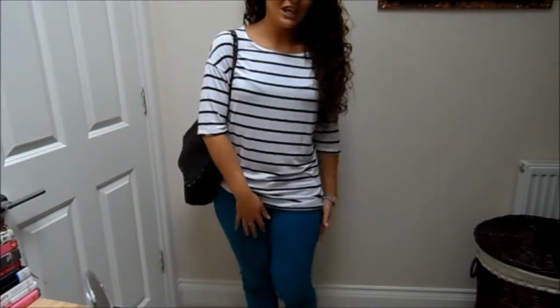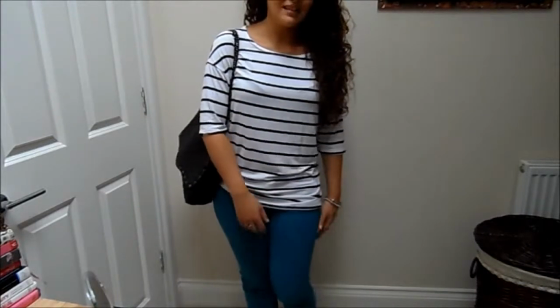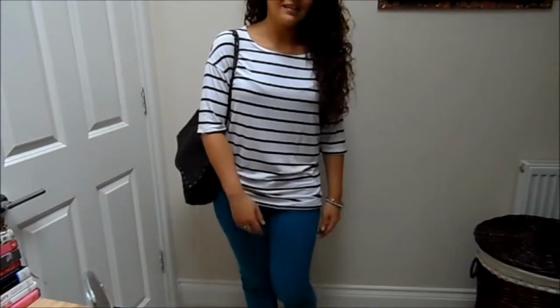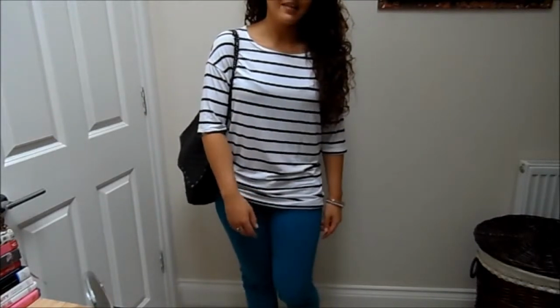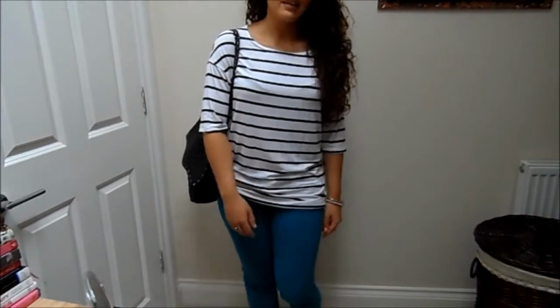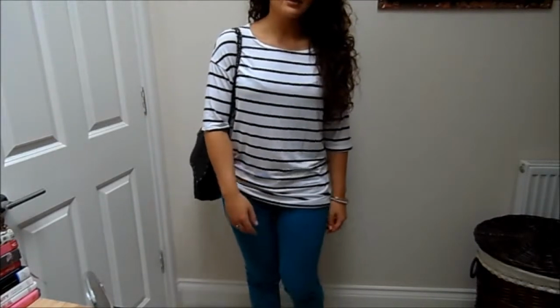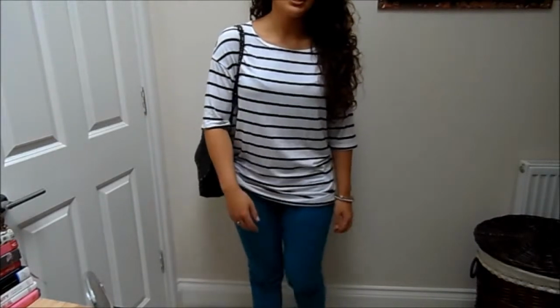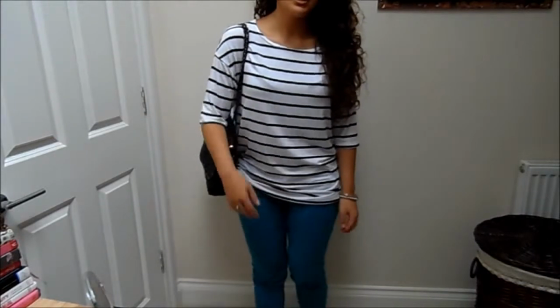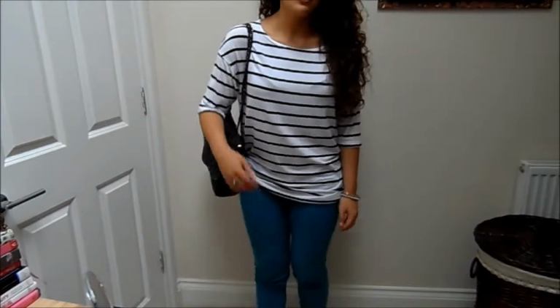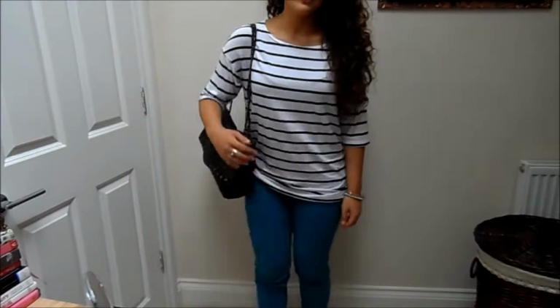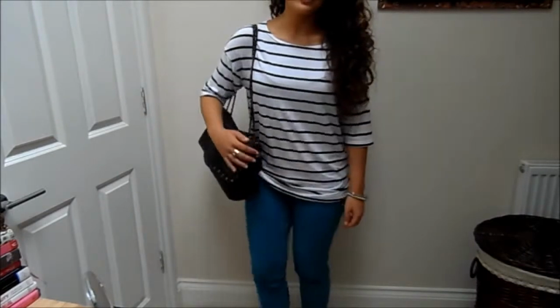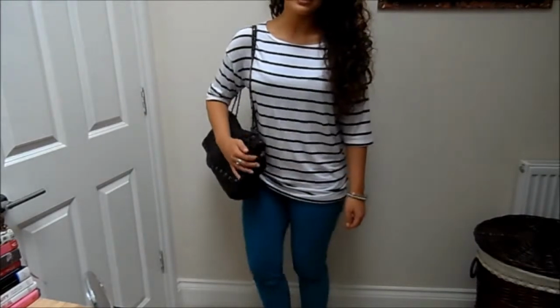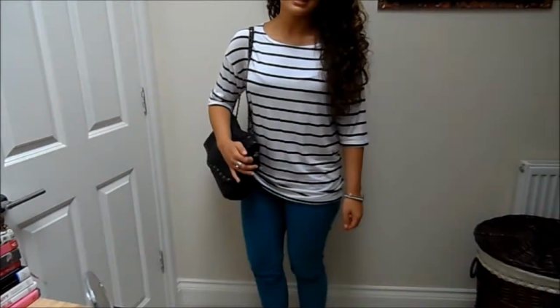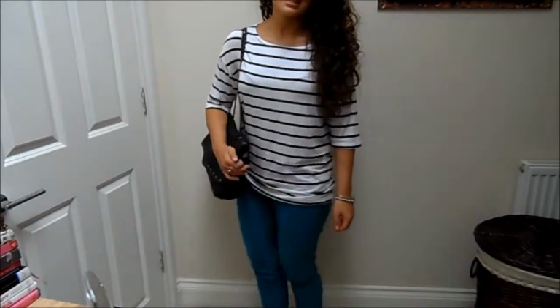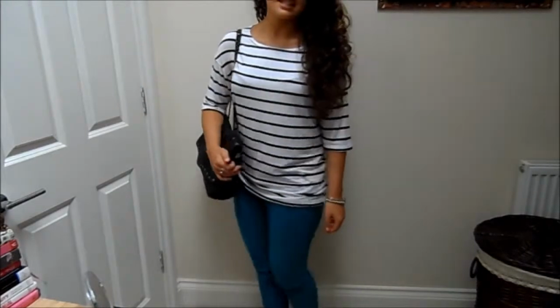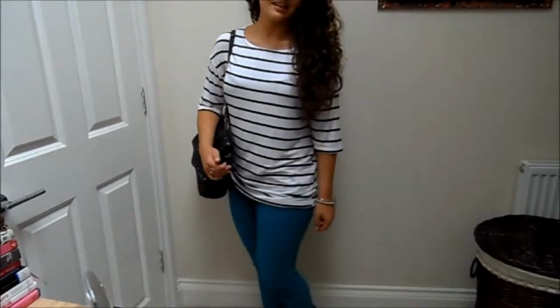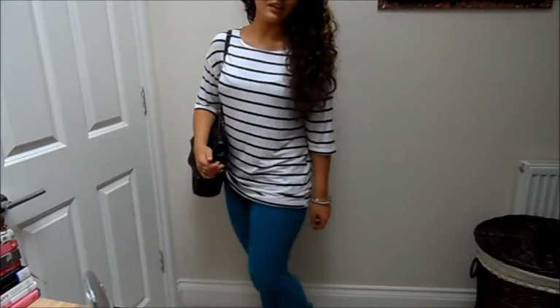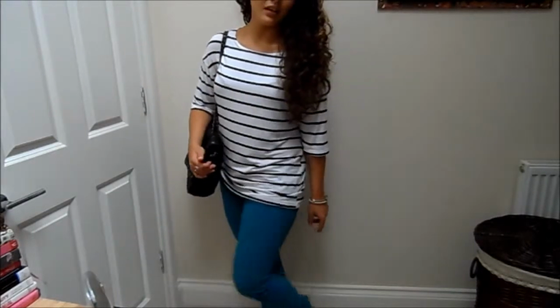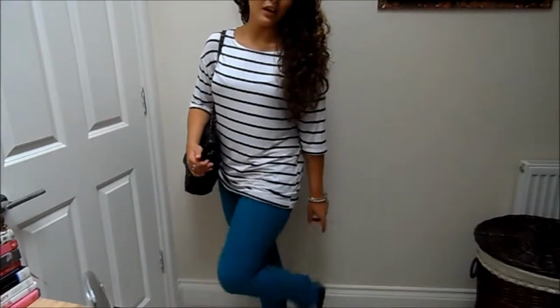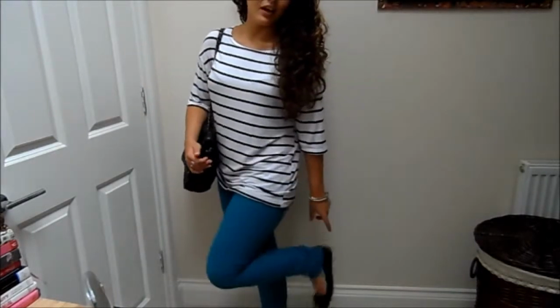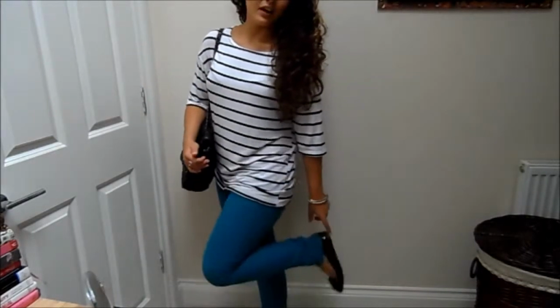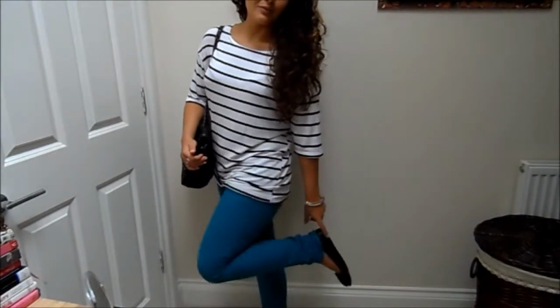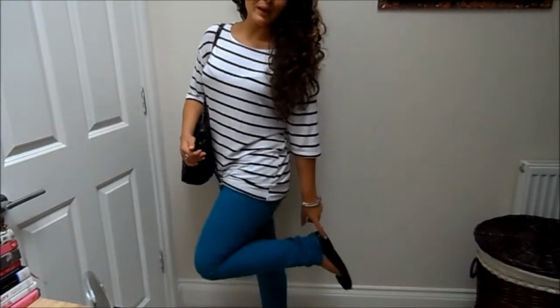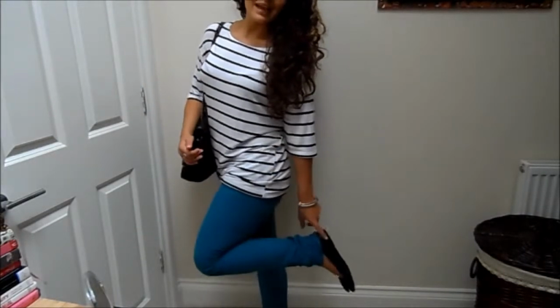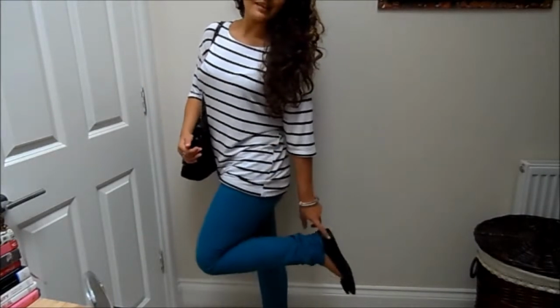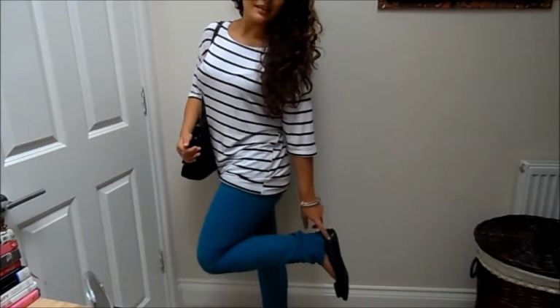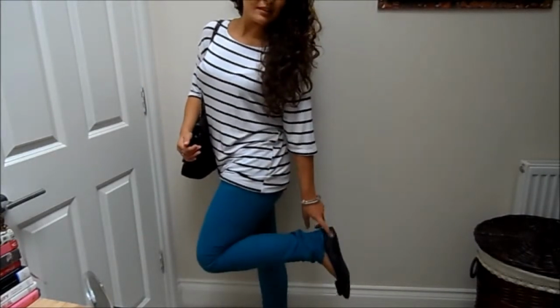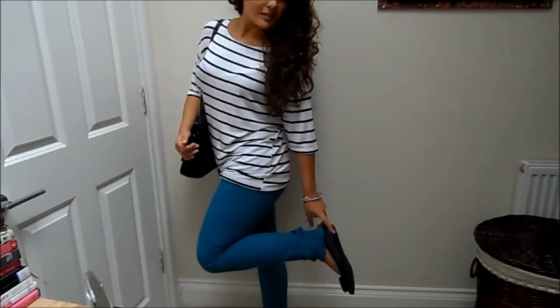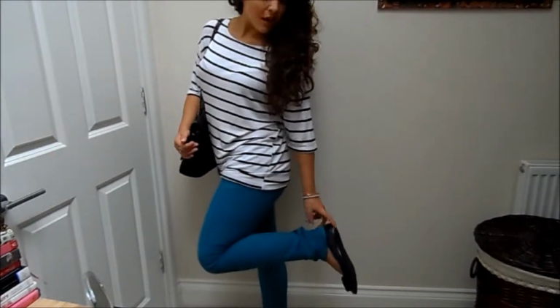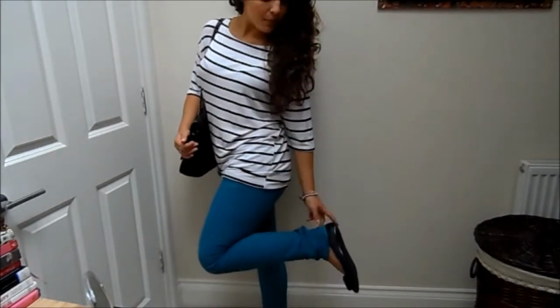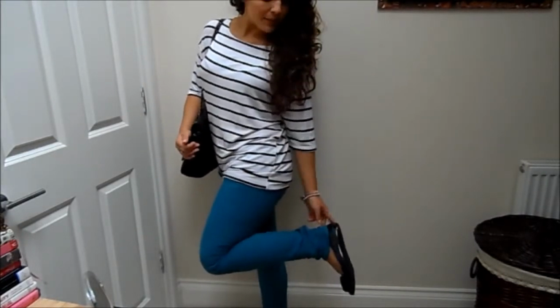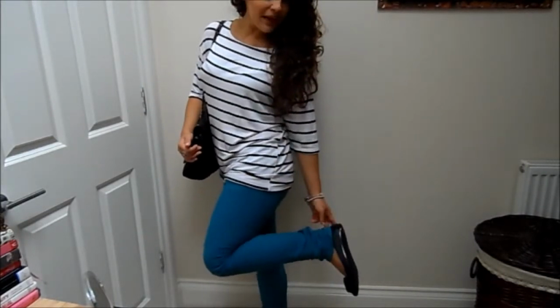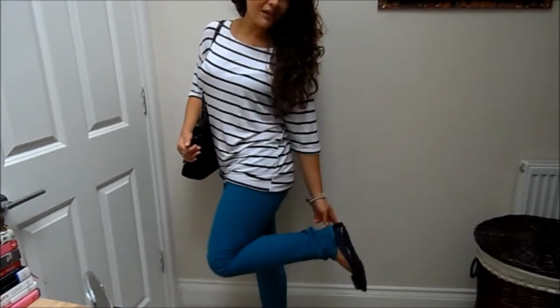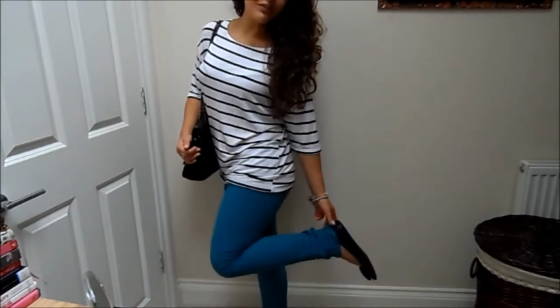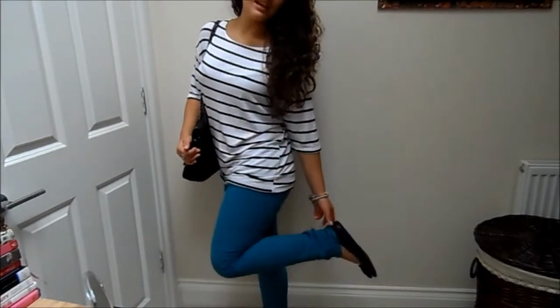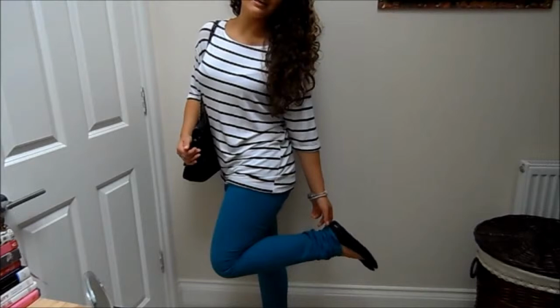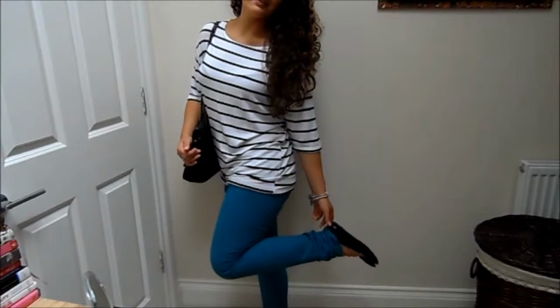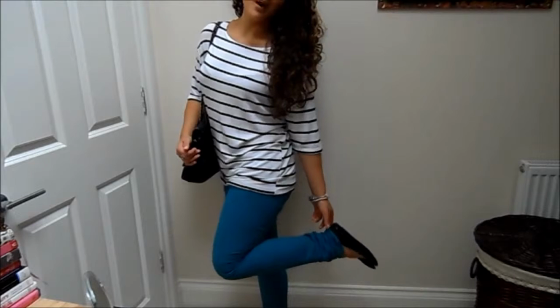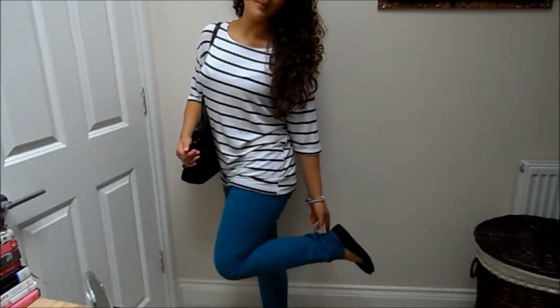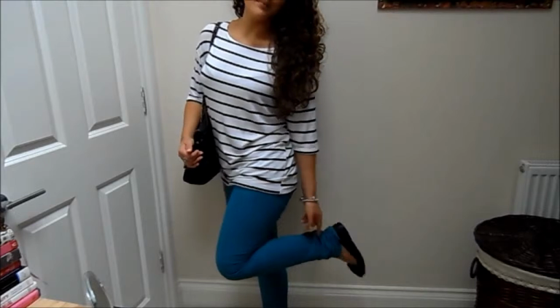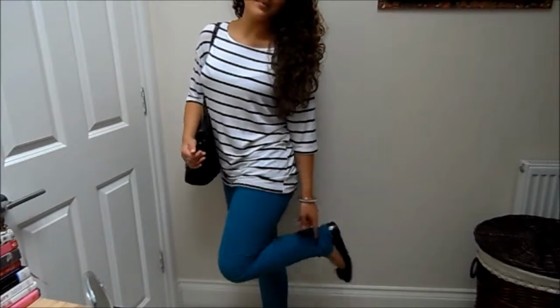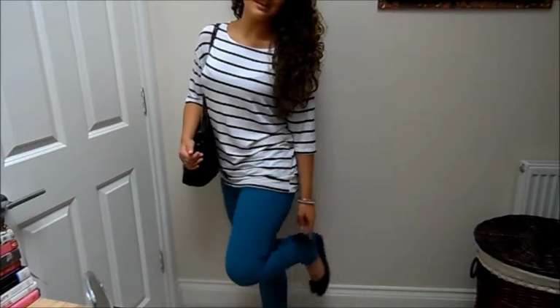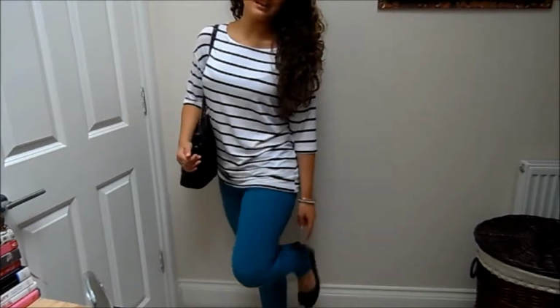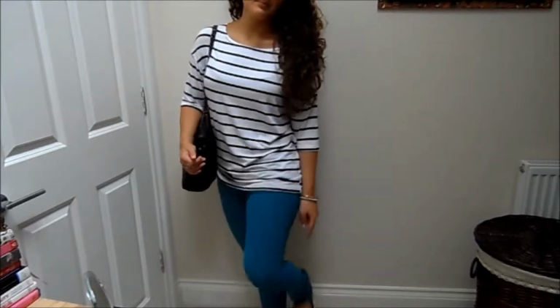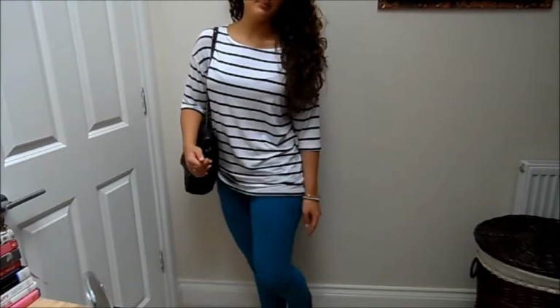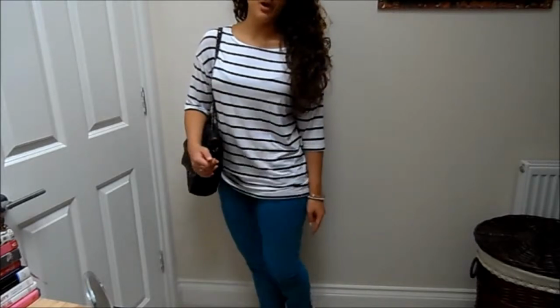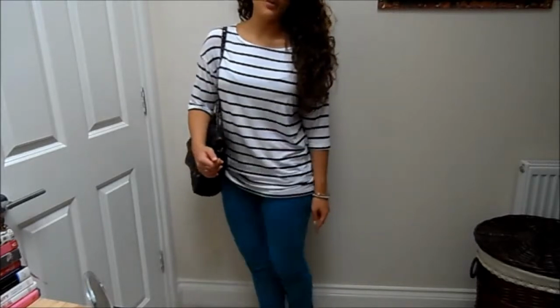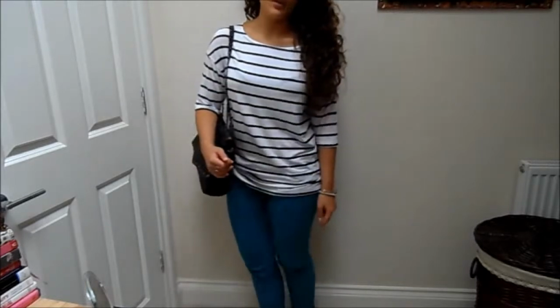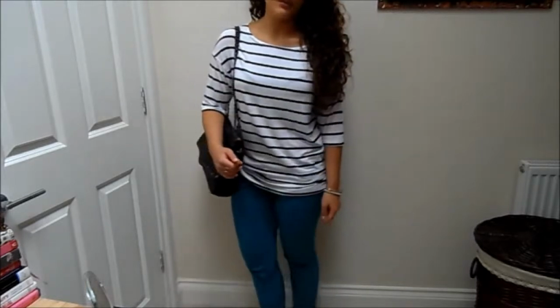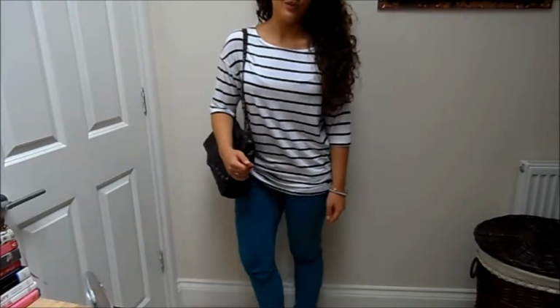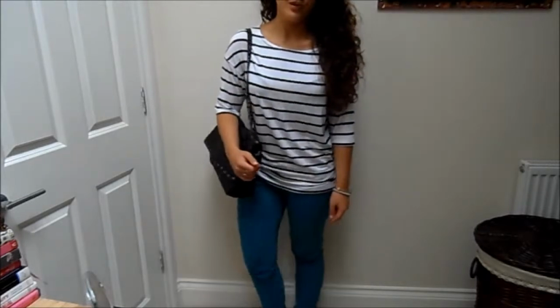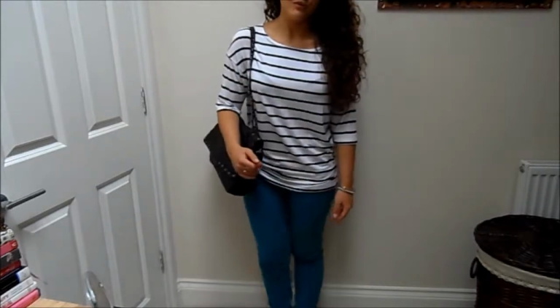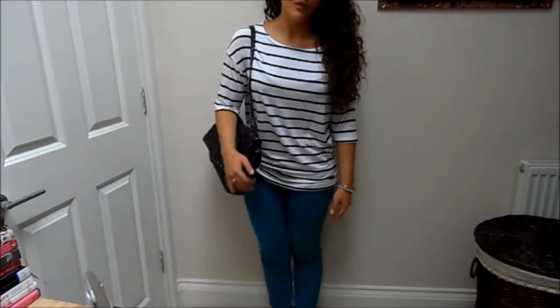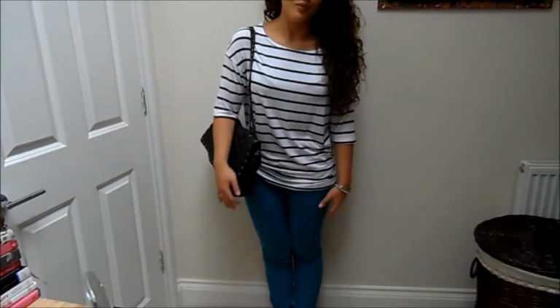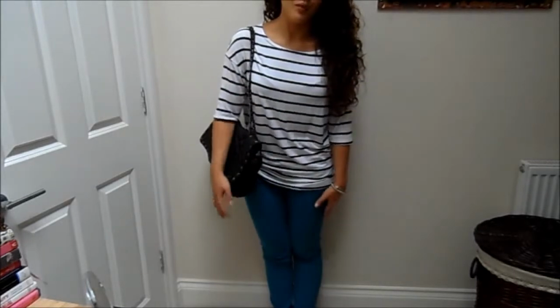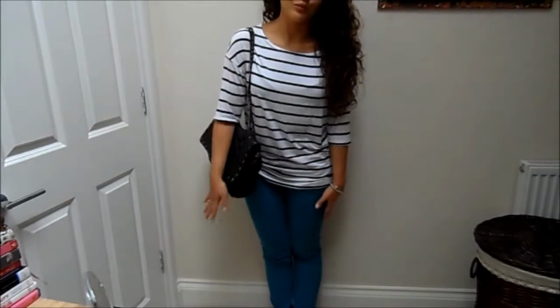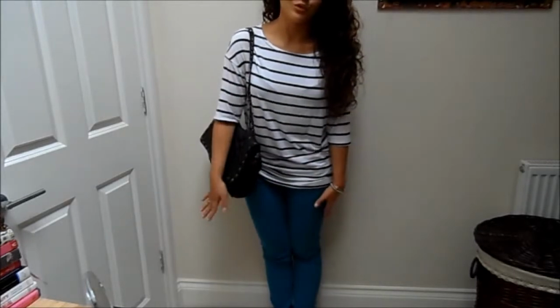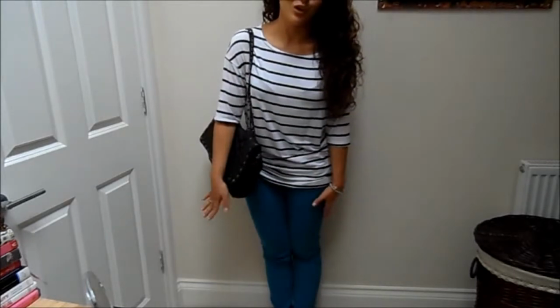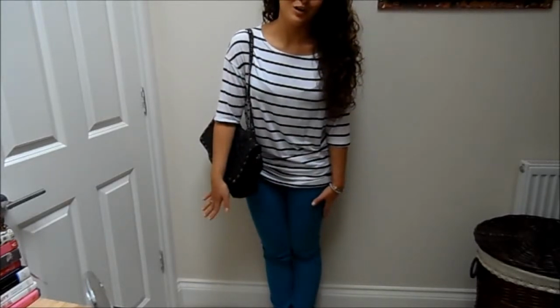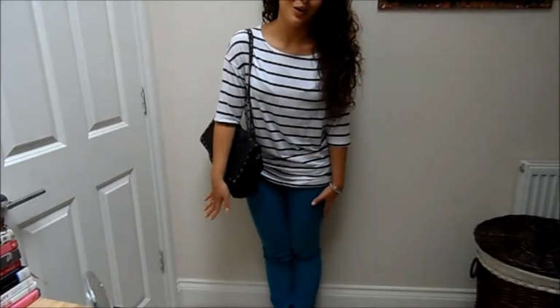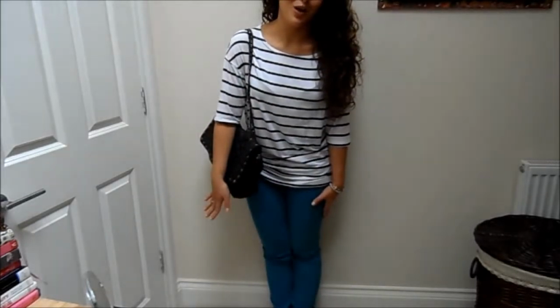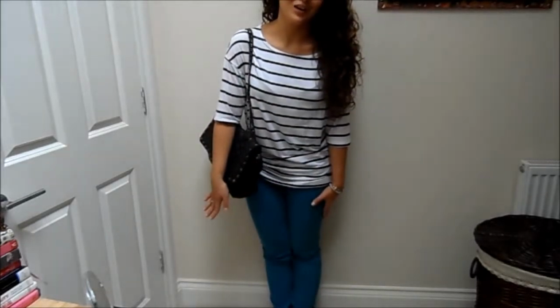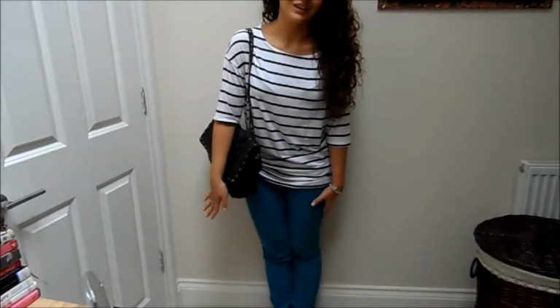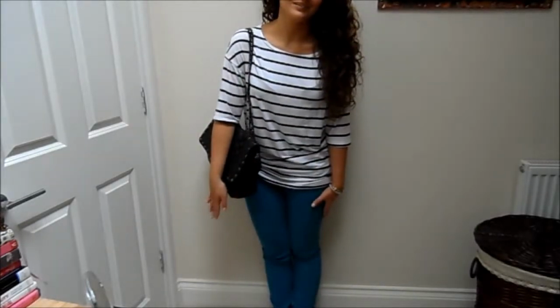My shoes are just these little patent navy pumps with a little bow at the front, from Primark.